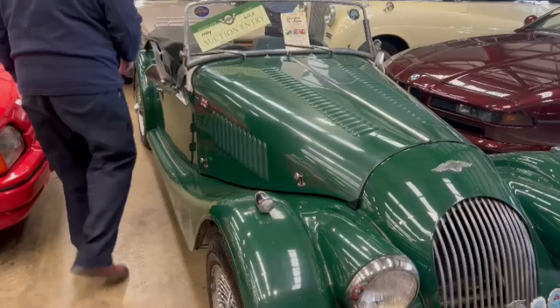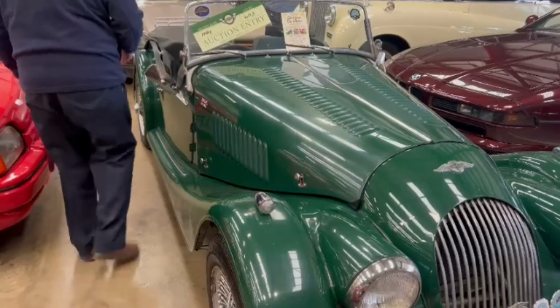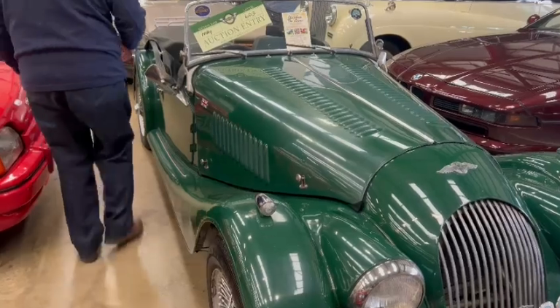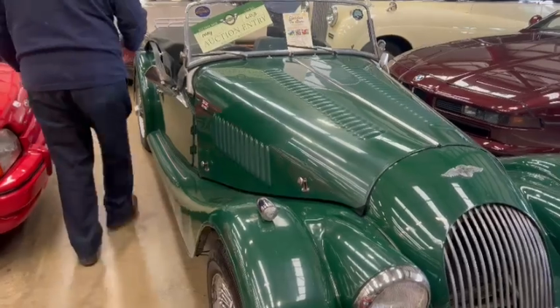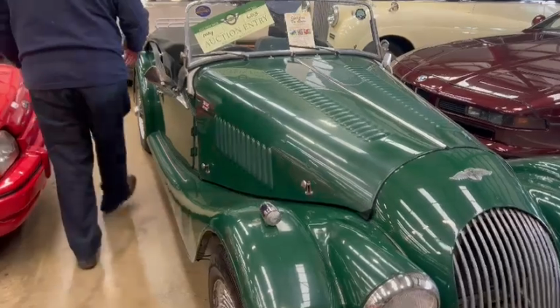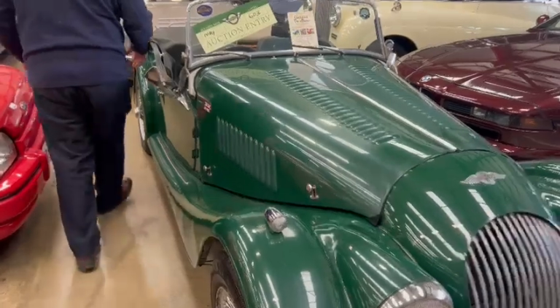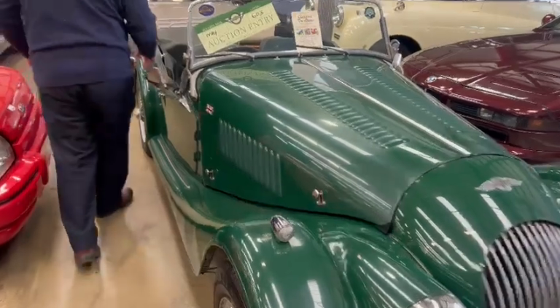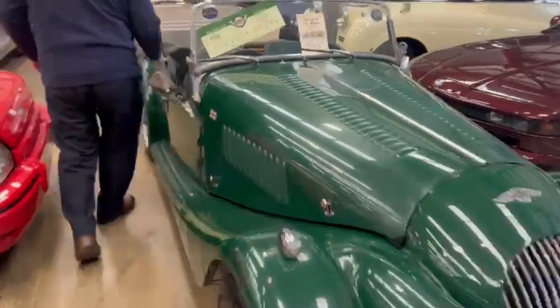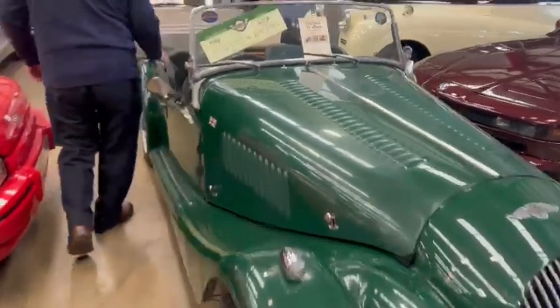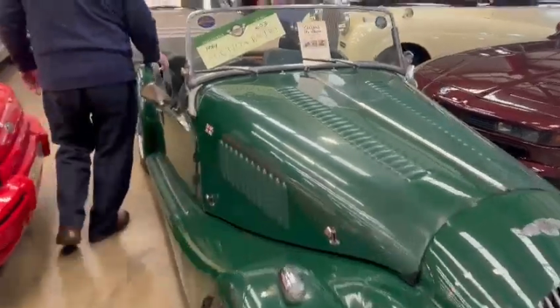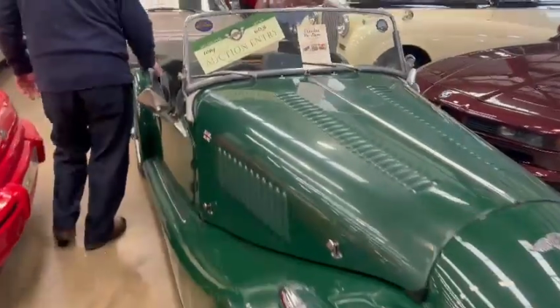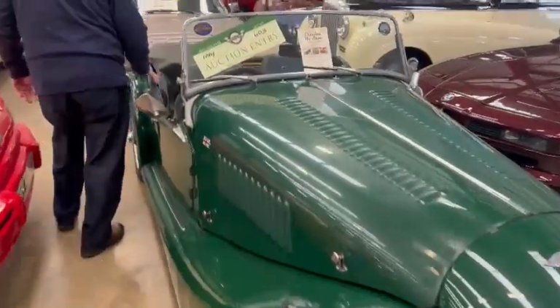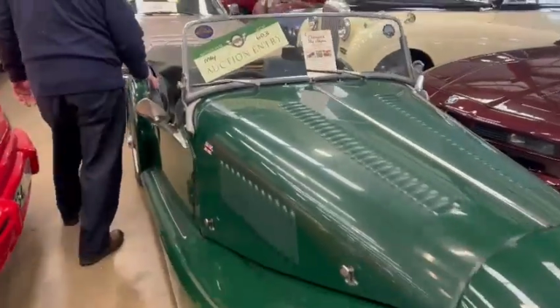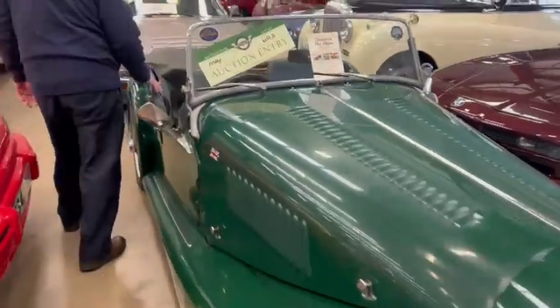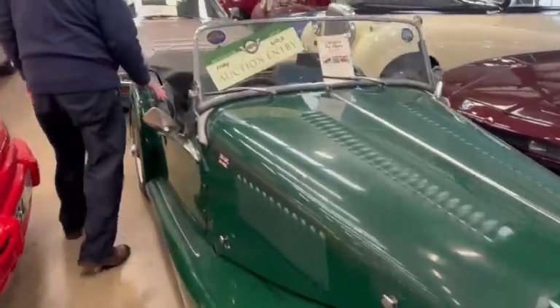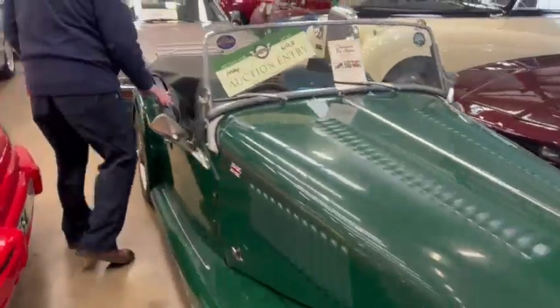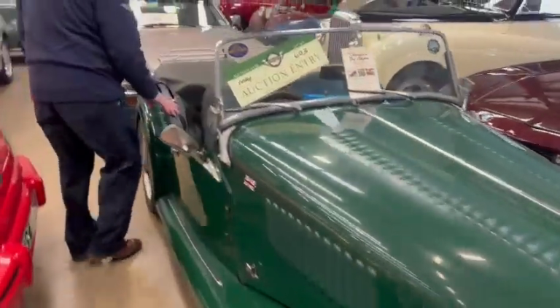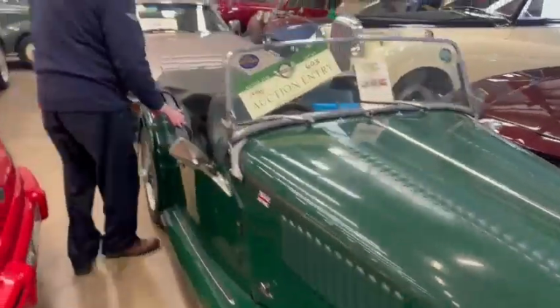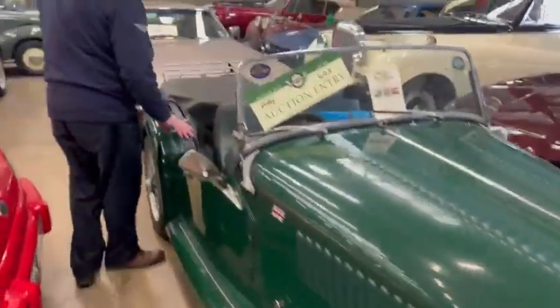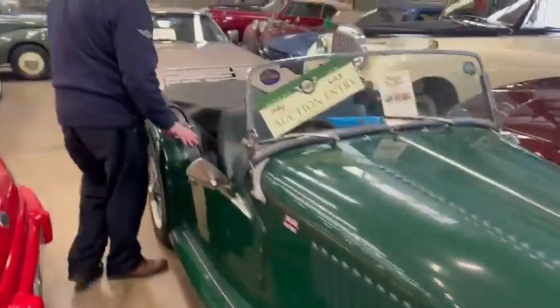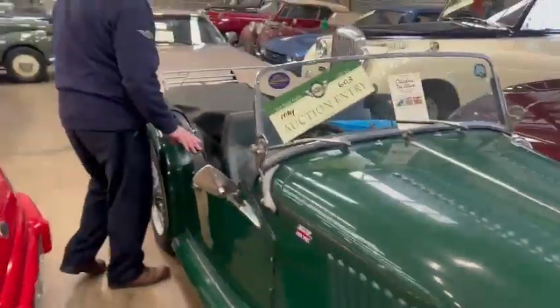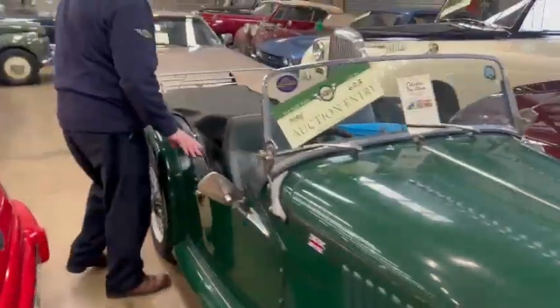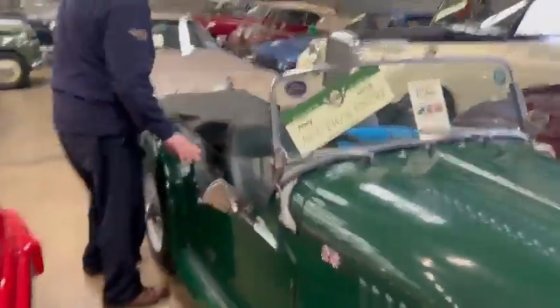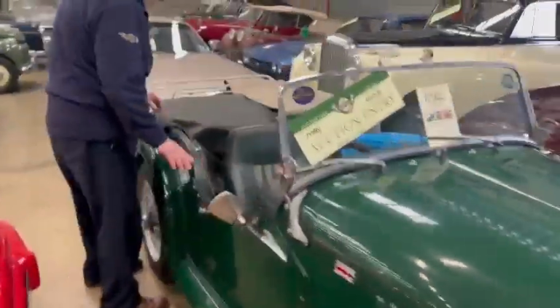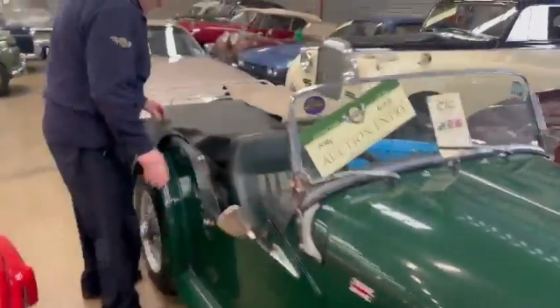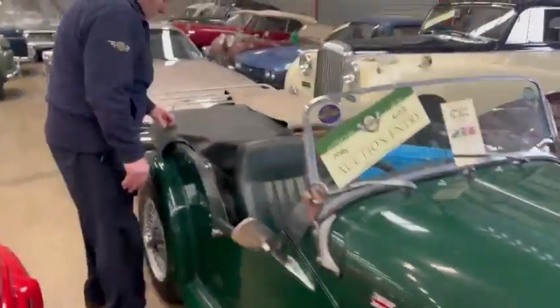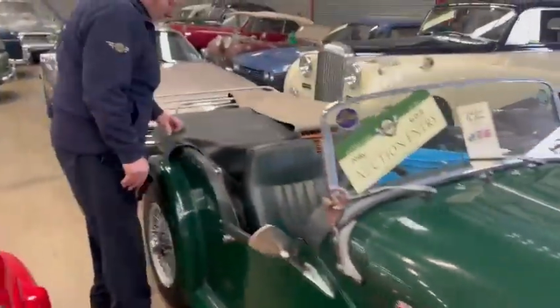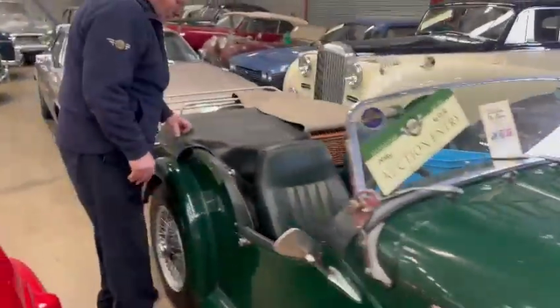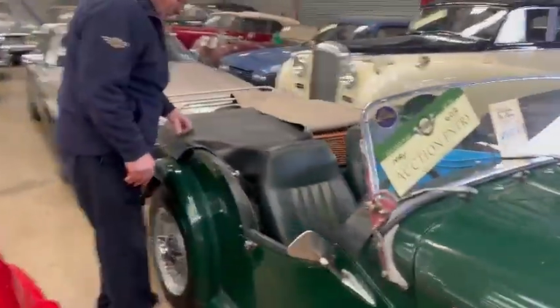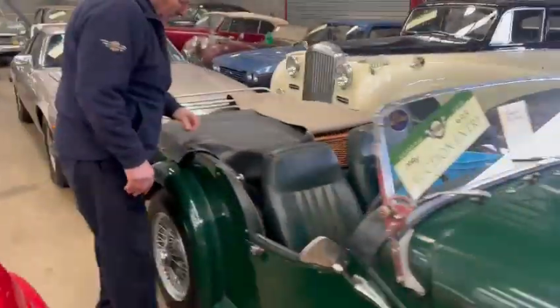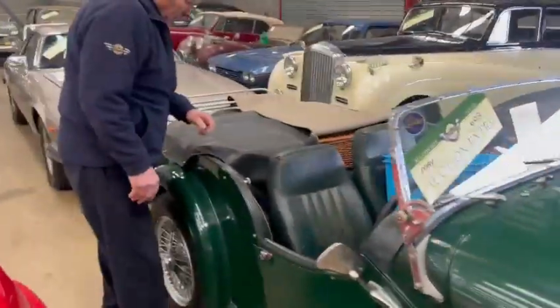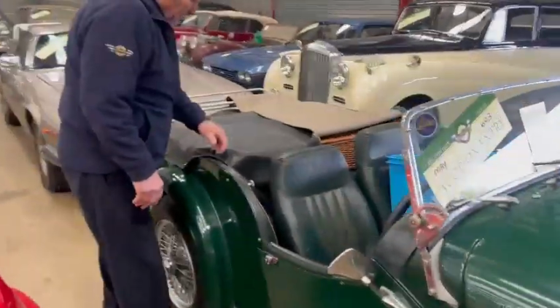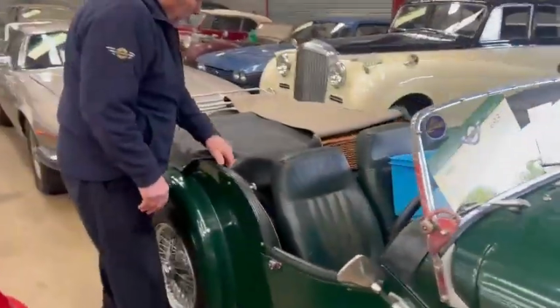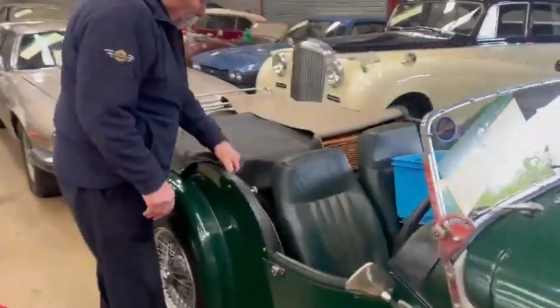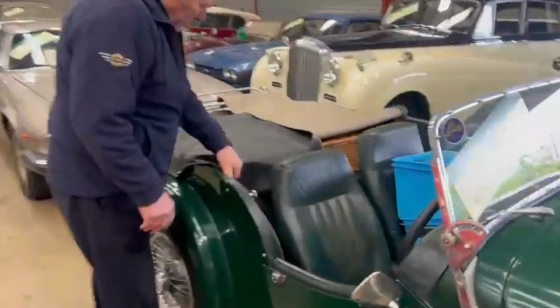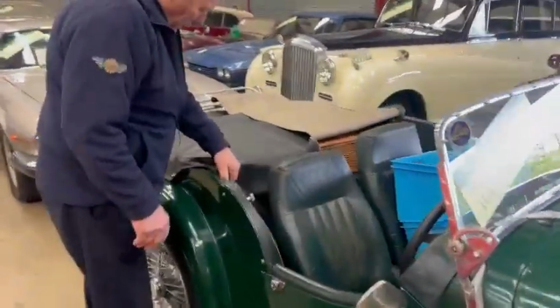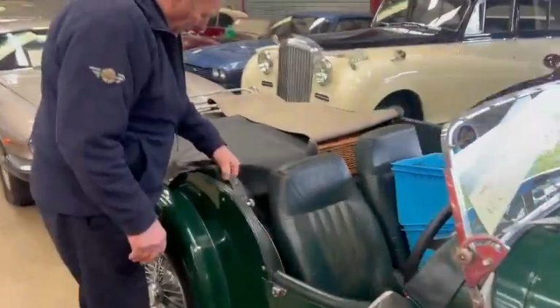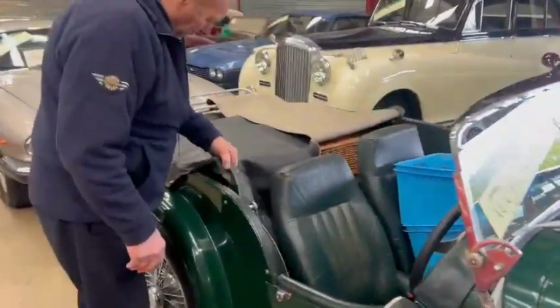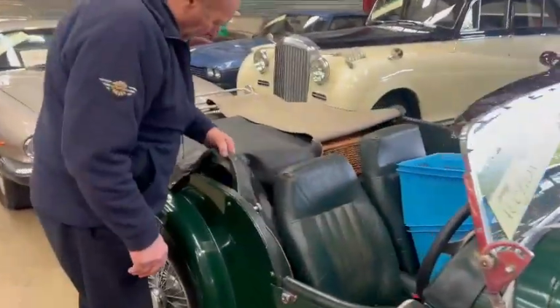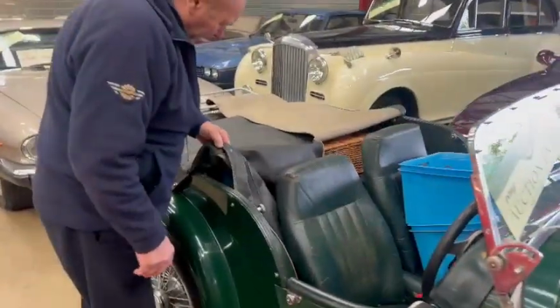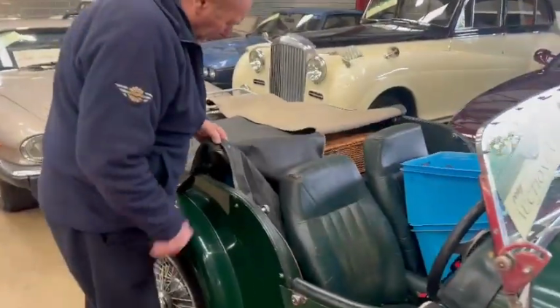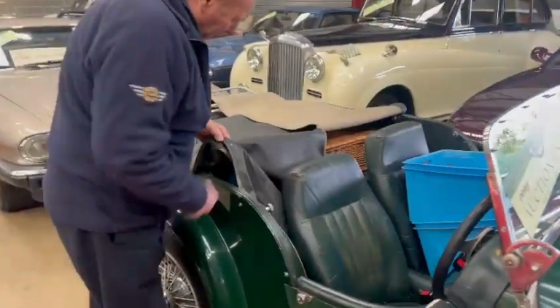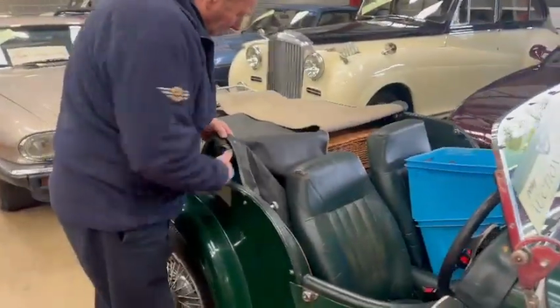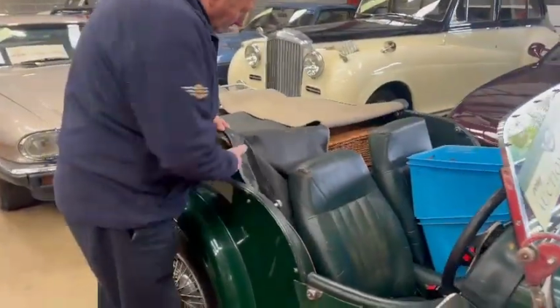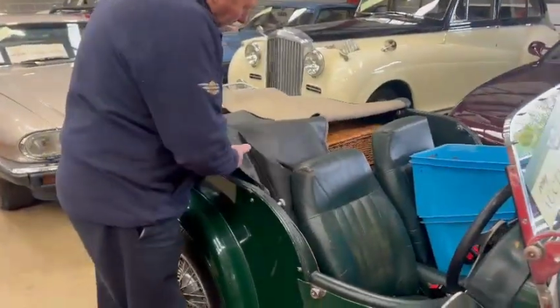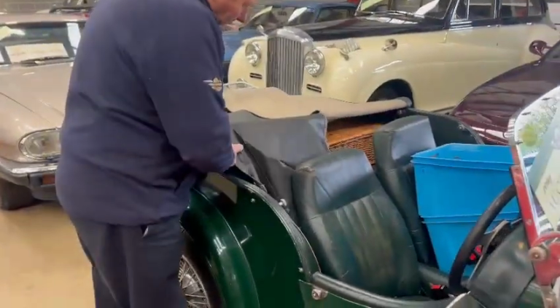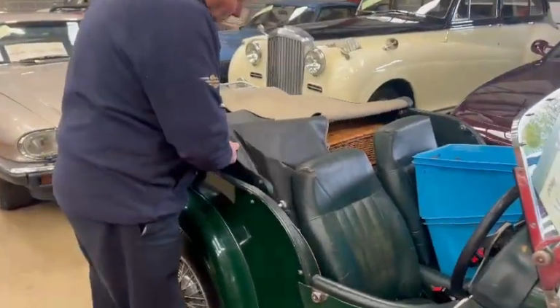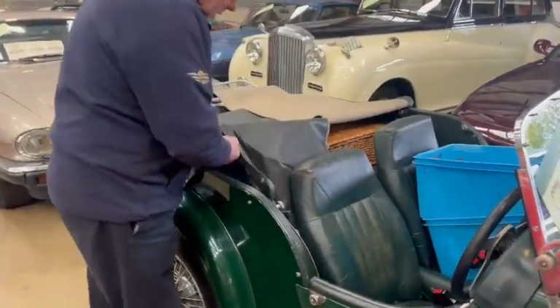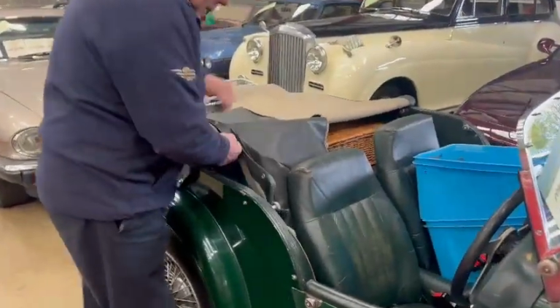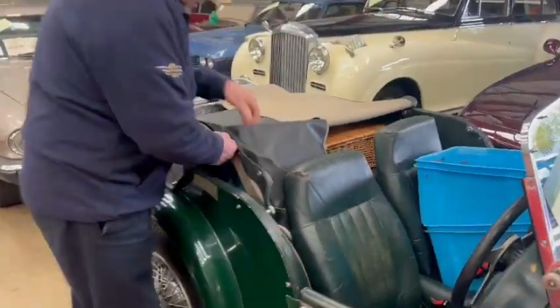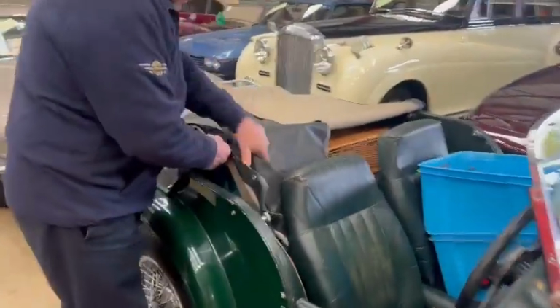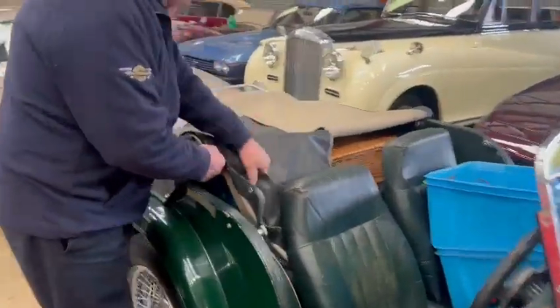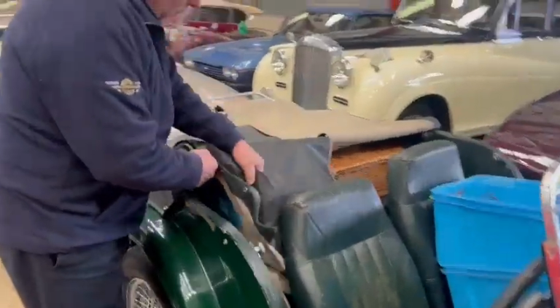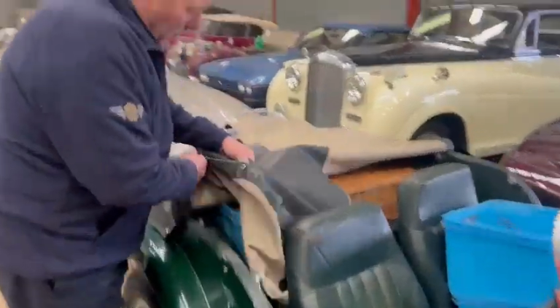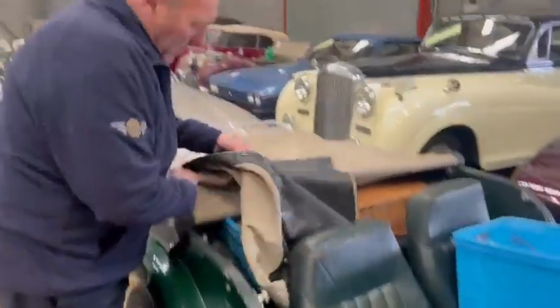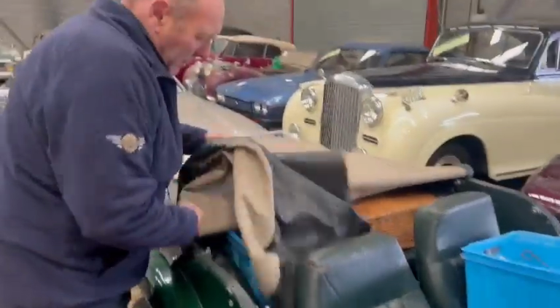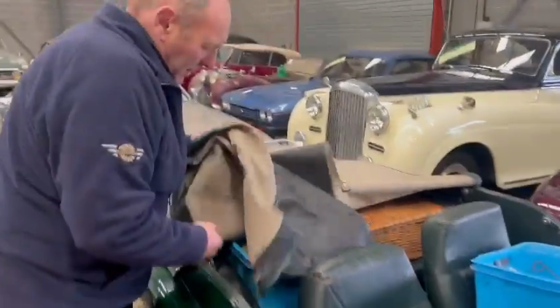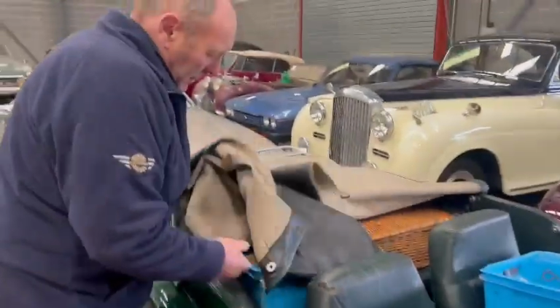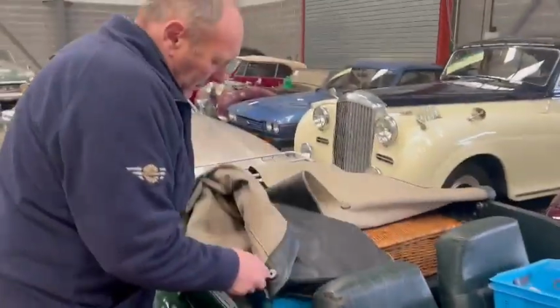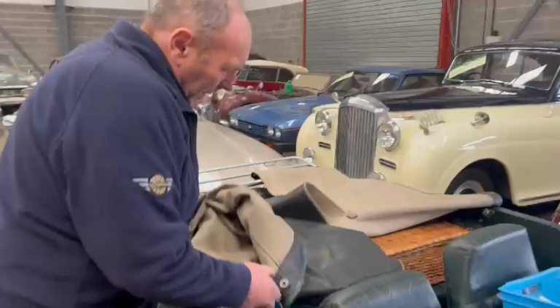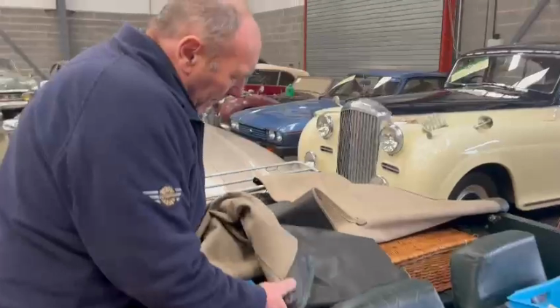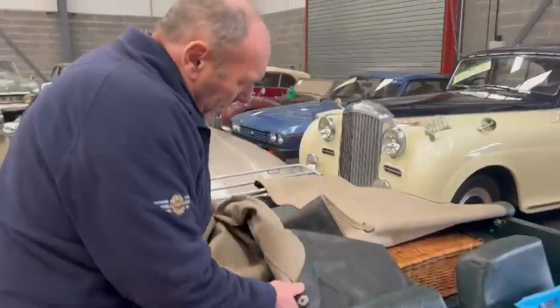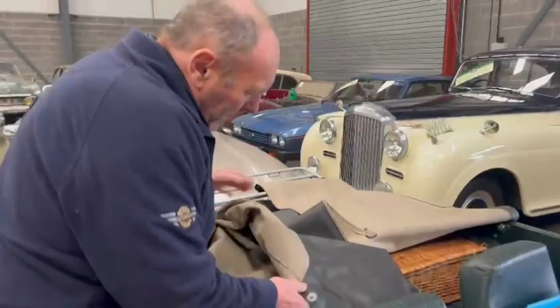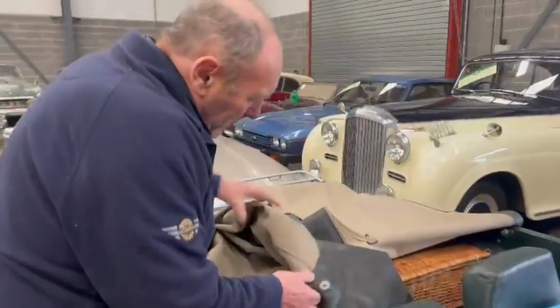Right then, here we go. Morgan 4.4 — yes, beauty. Four-cylinder, four-year, that's what that means.